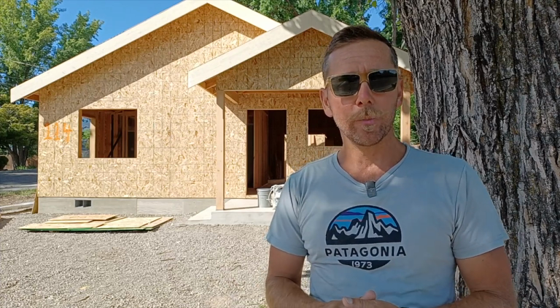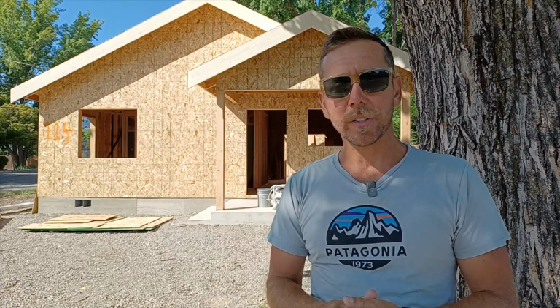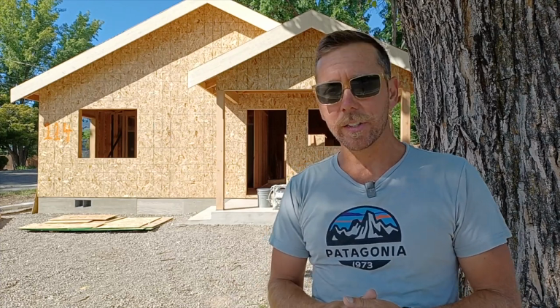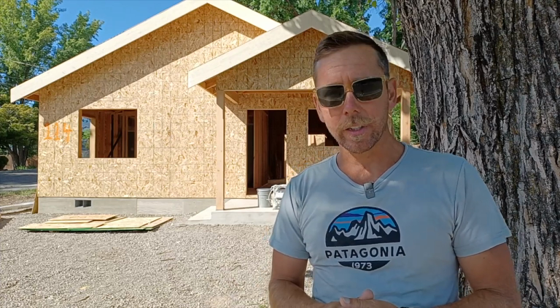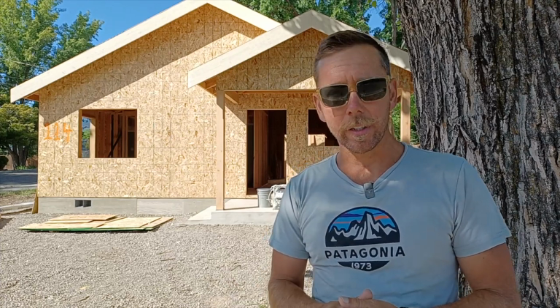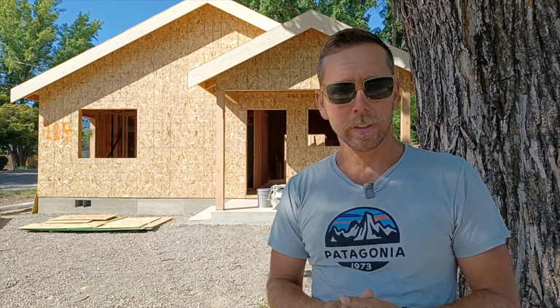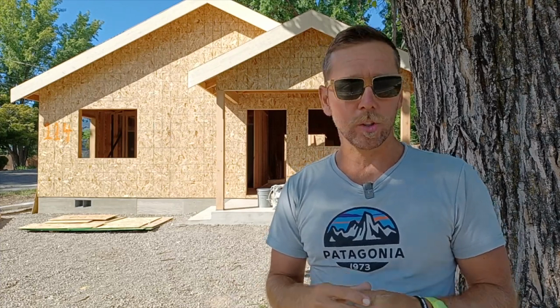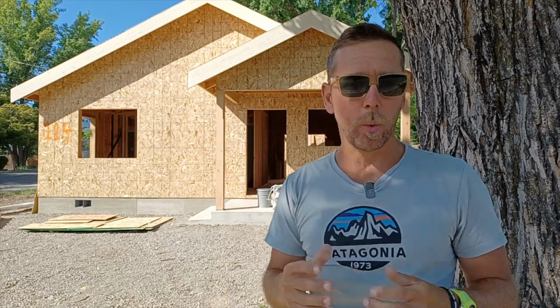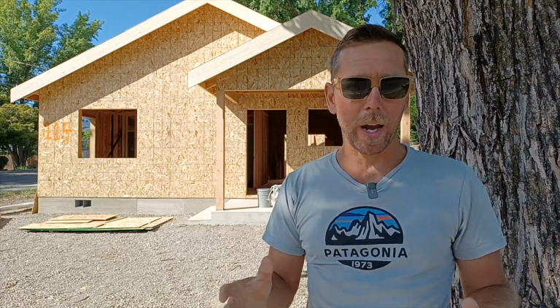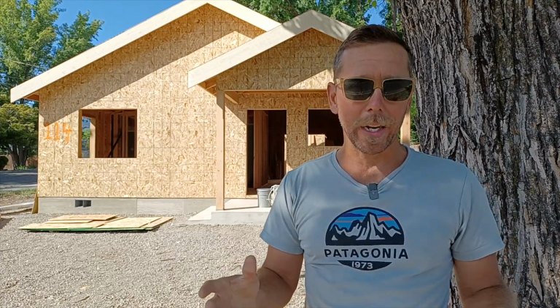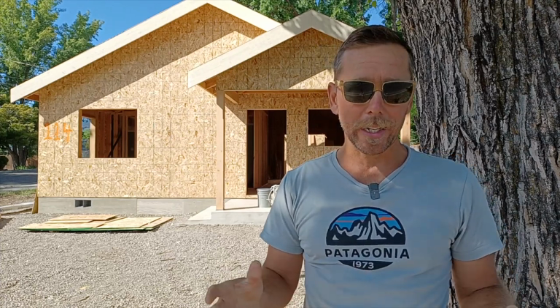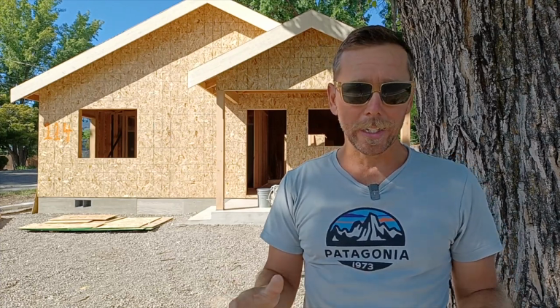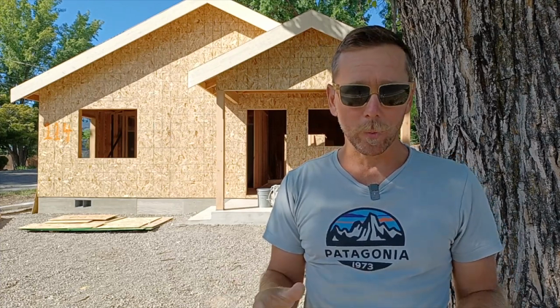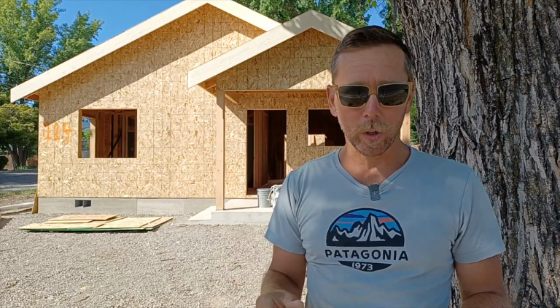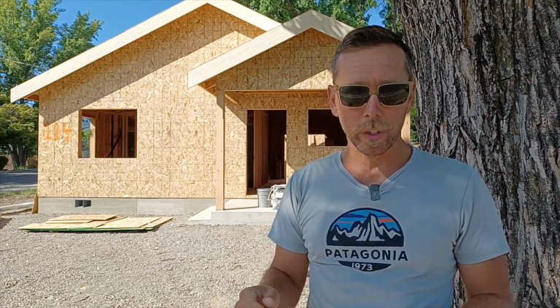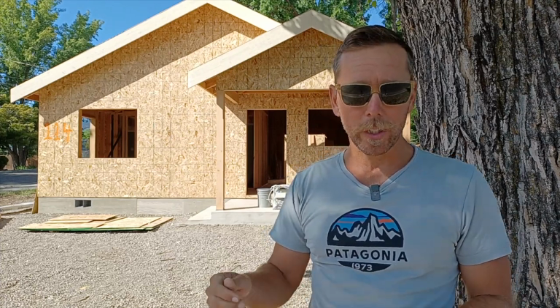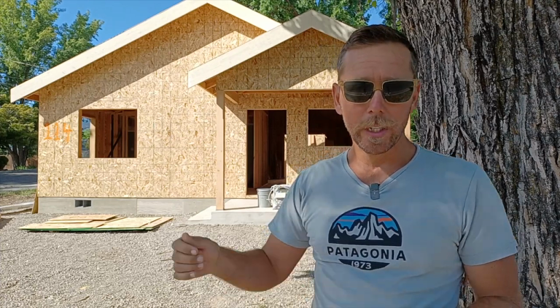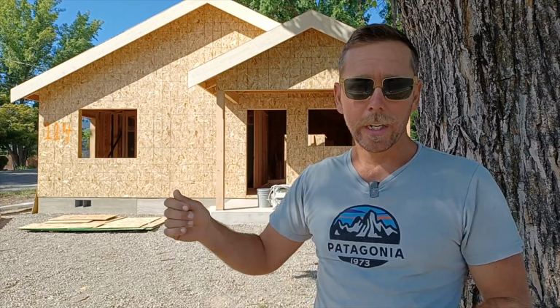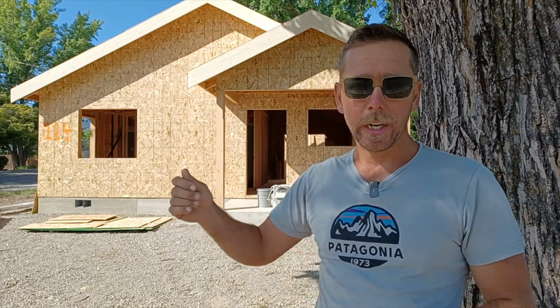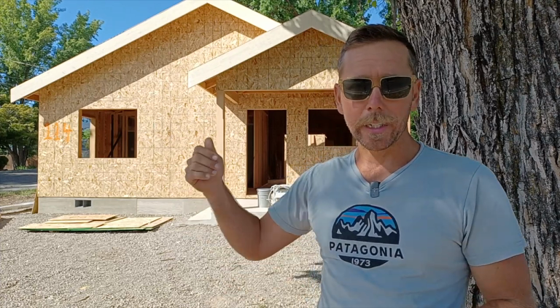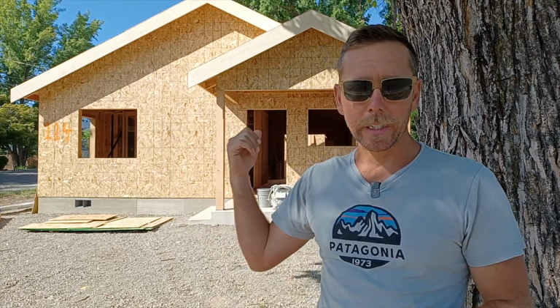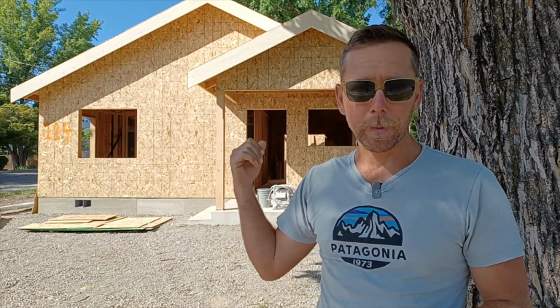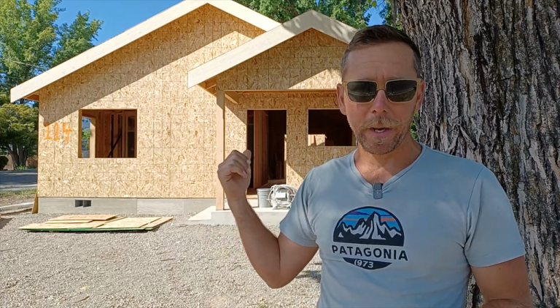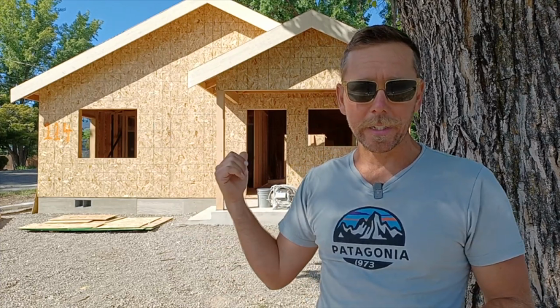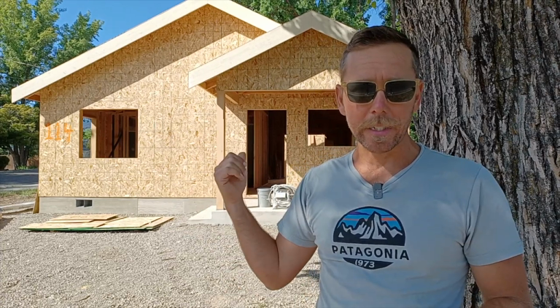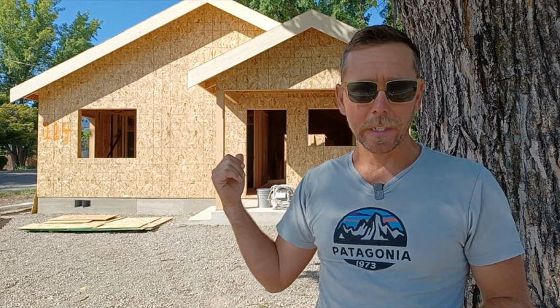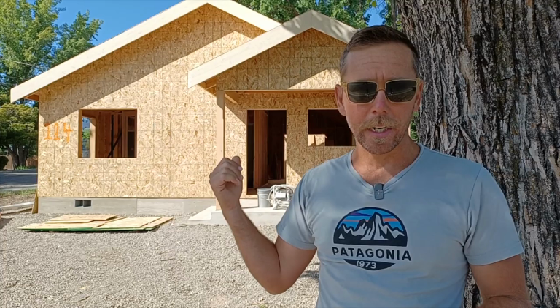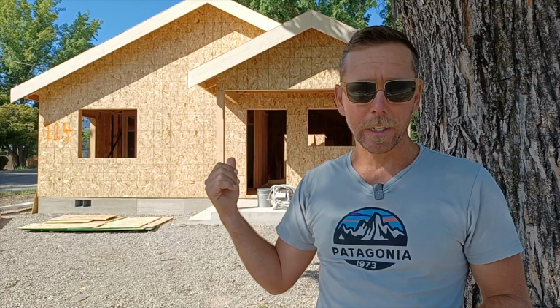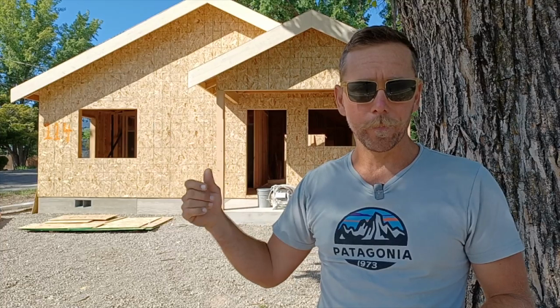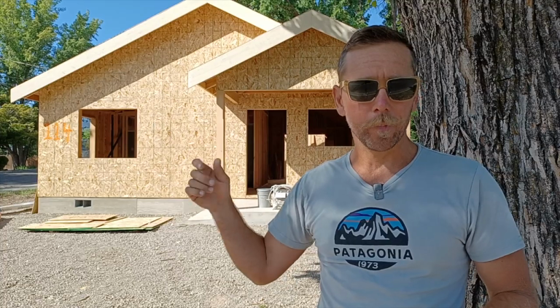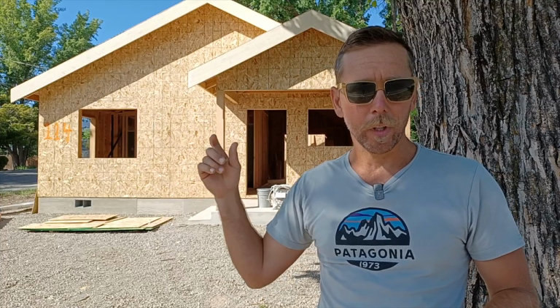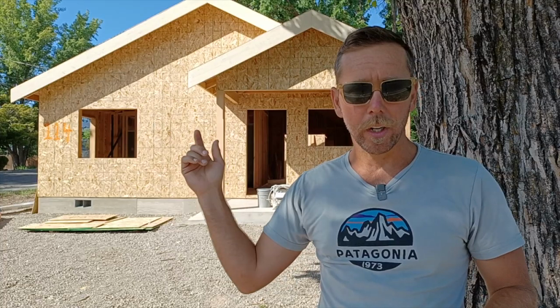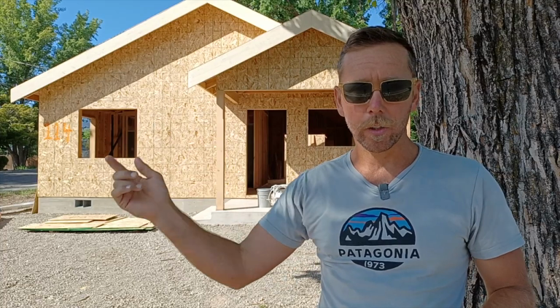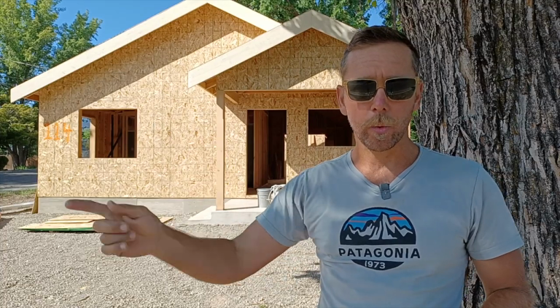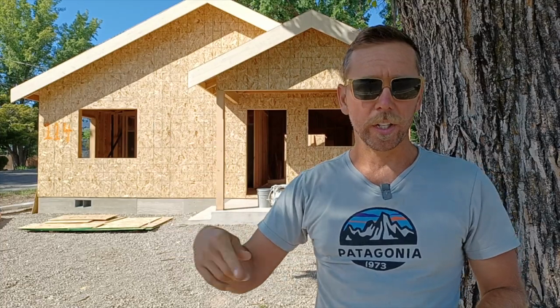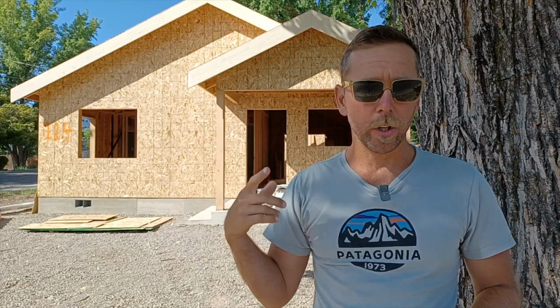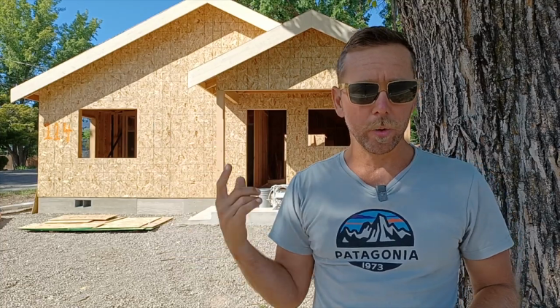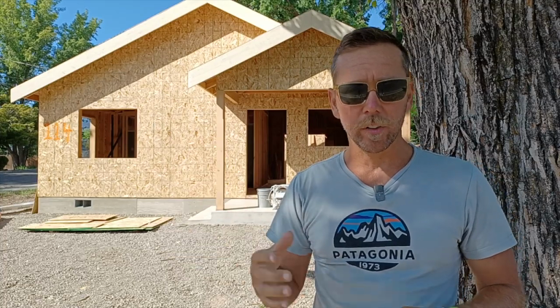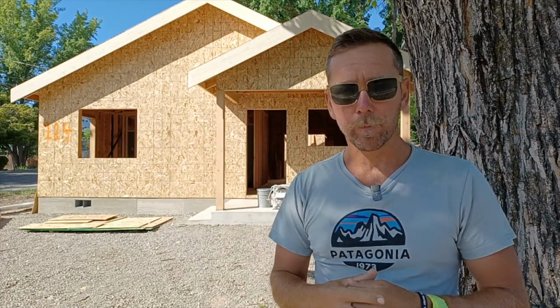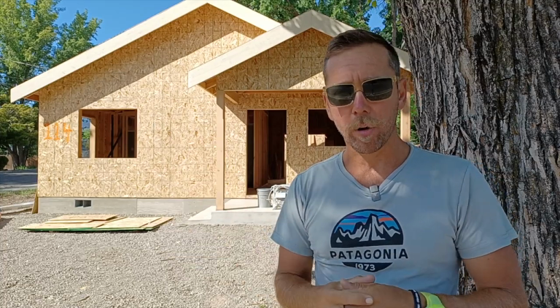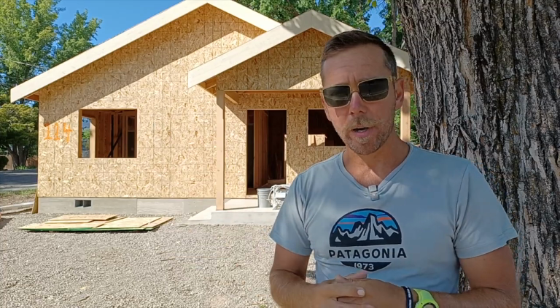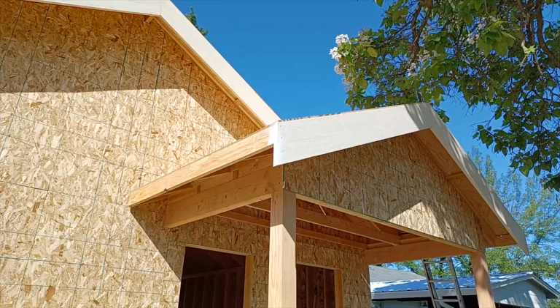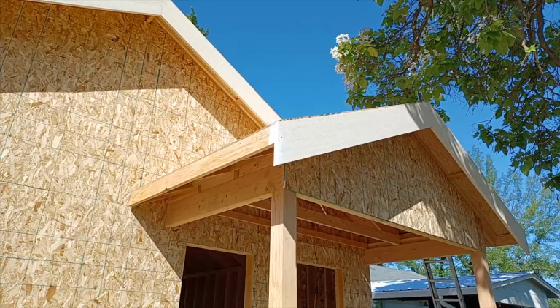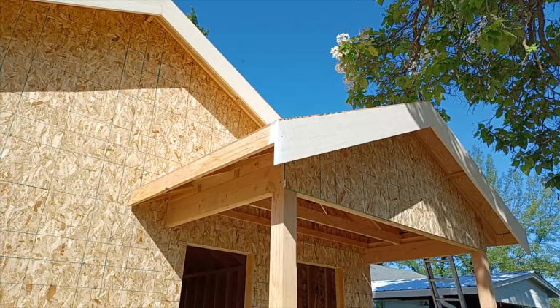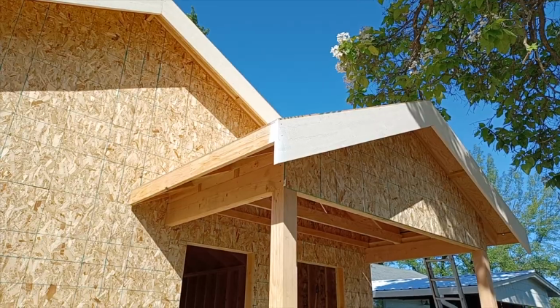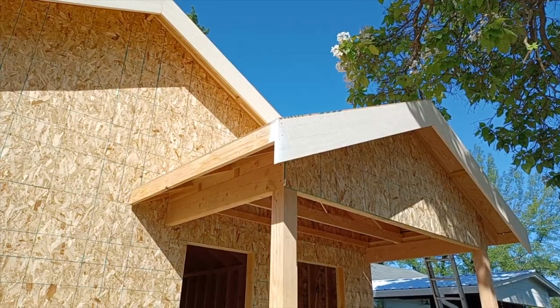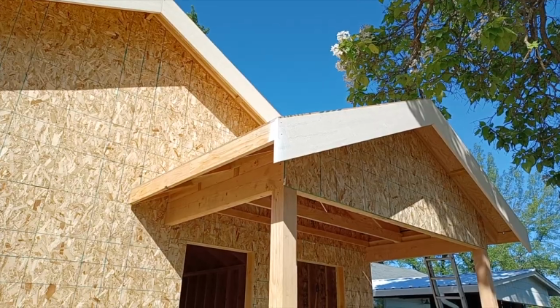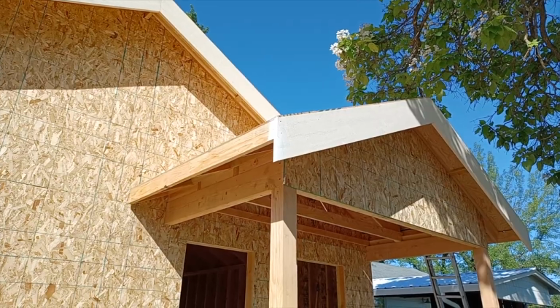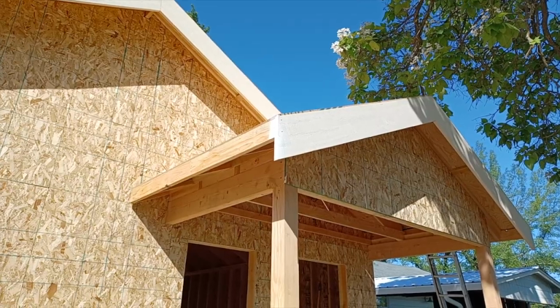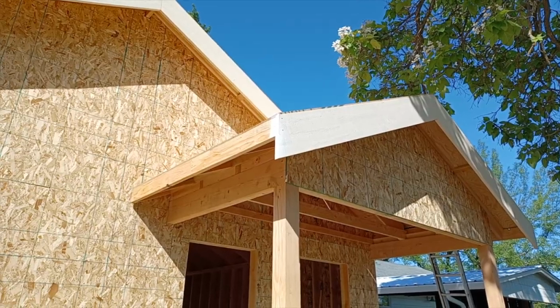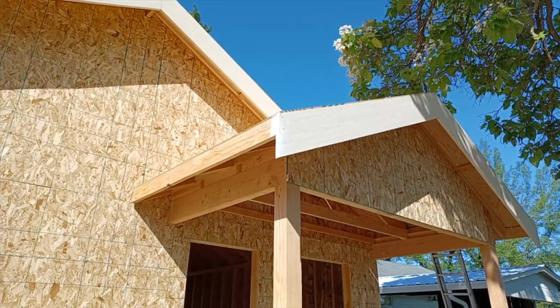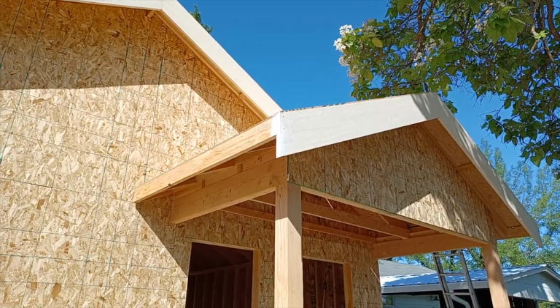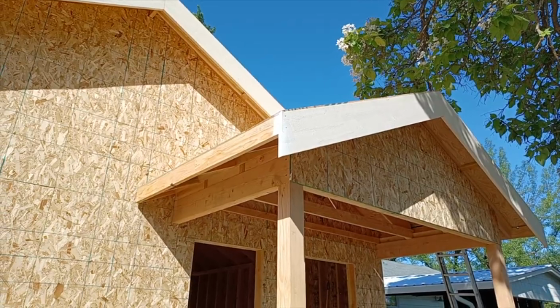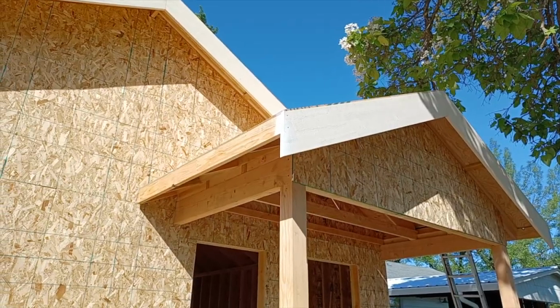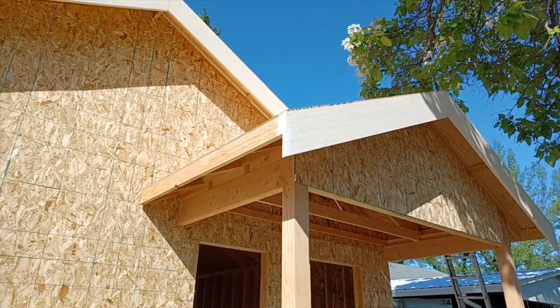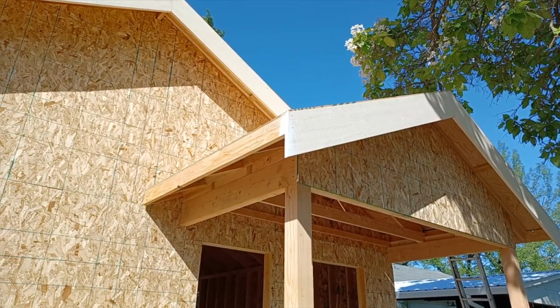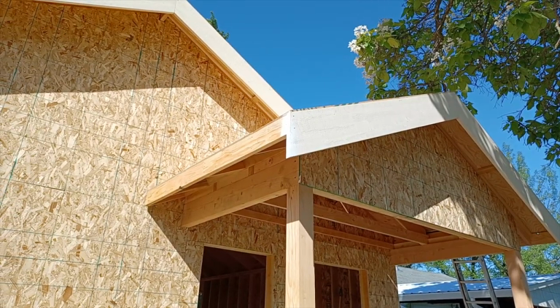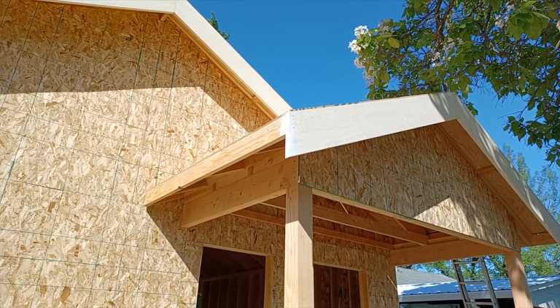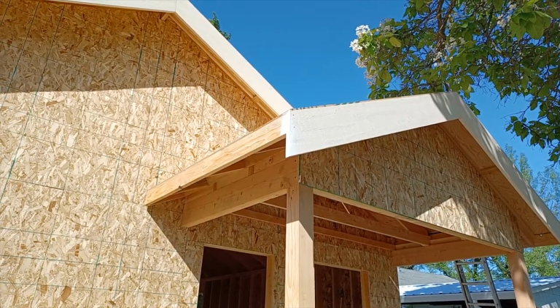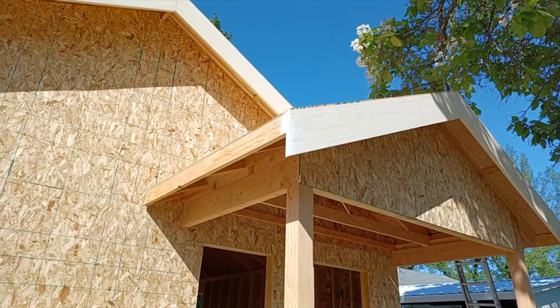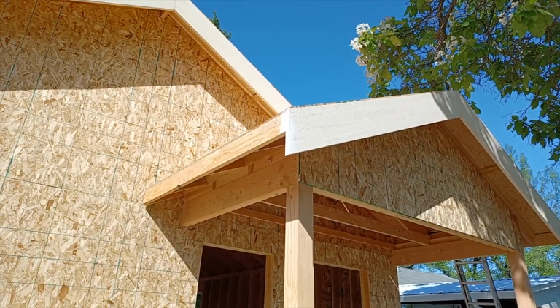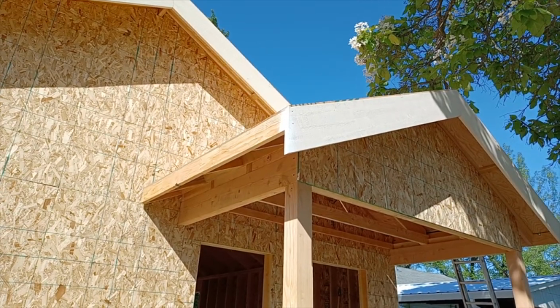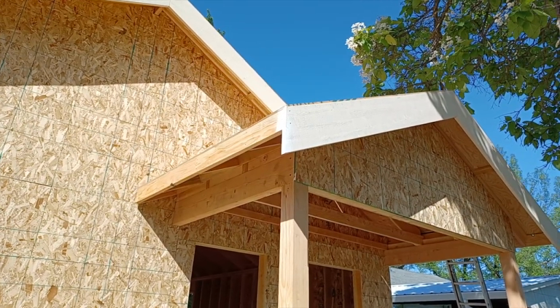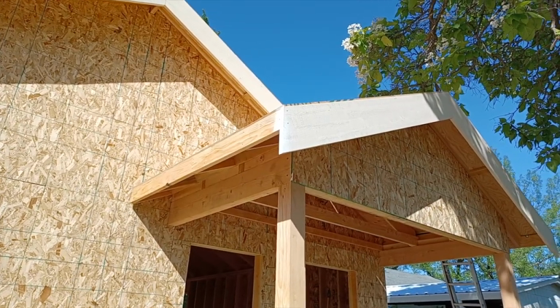Nobody's here, it's quiet, I can work. I can get the painting done — a quick coat of primer and then two coats of our eave color paint.